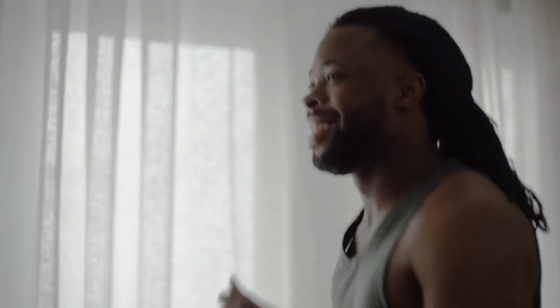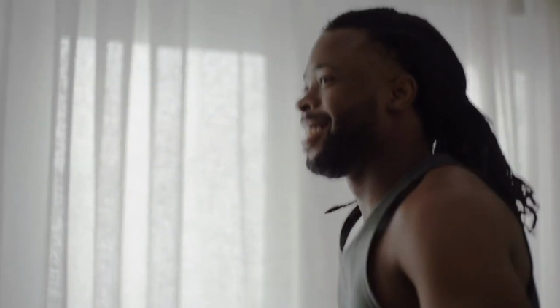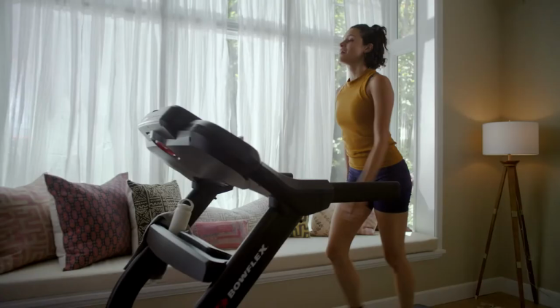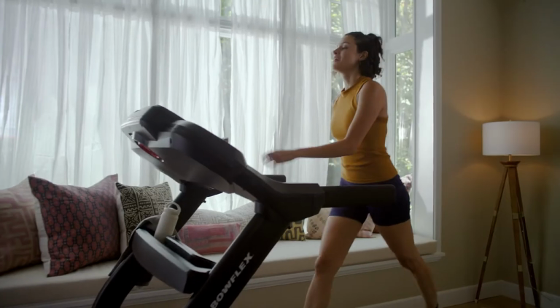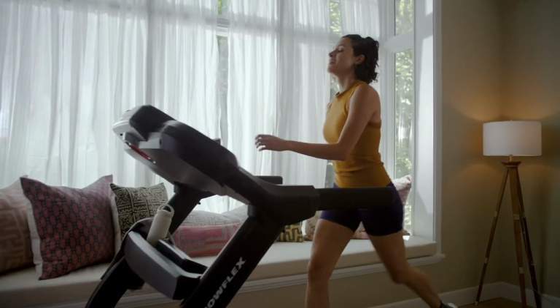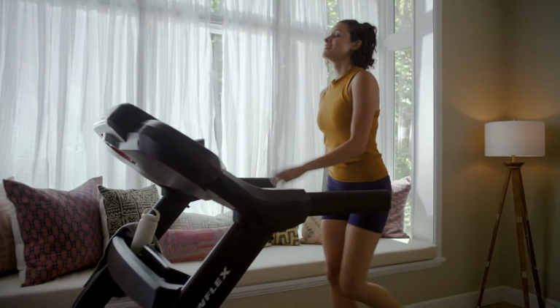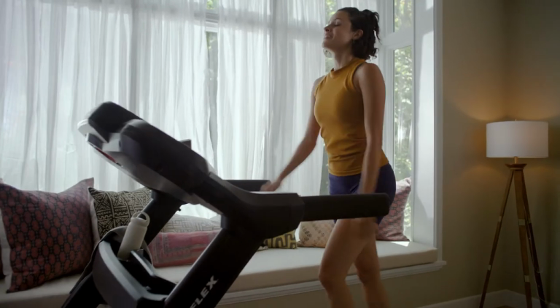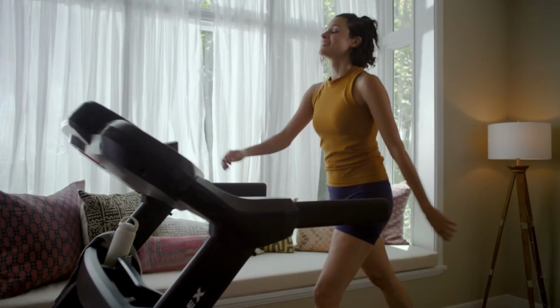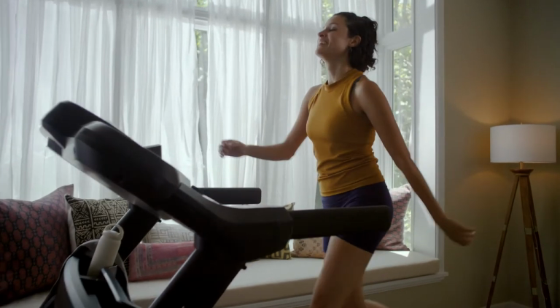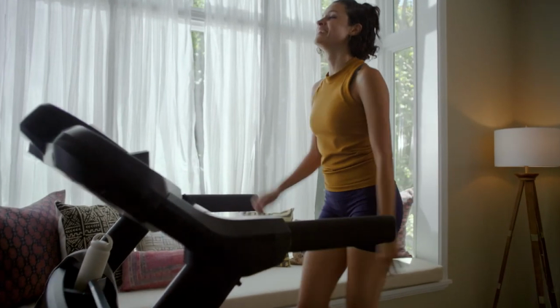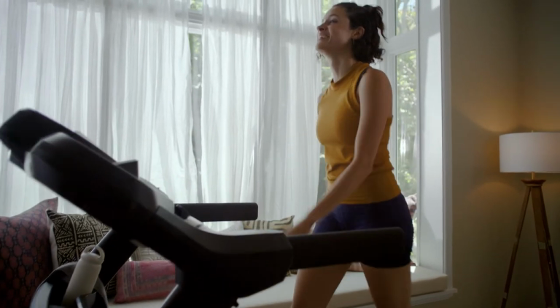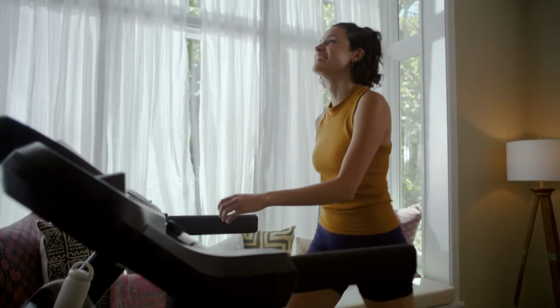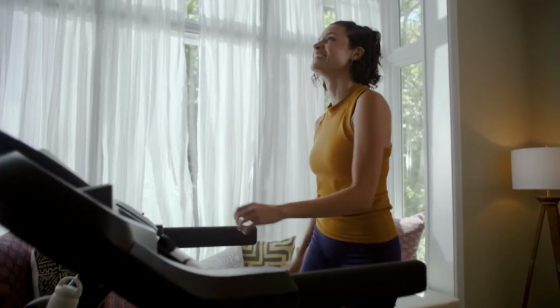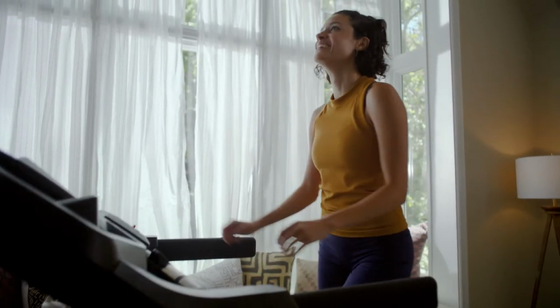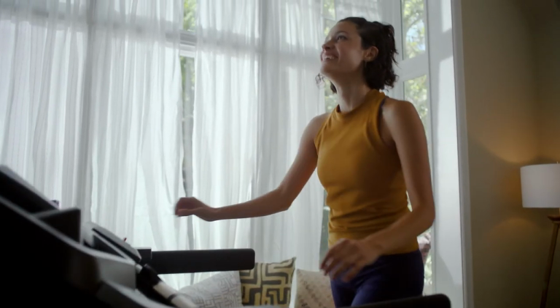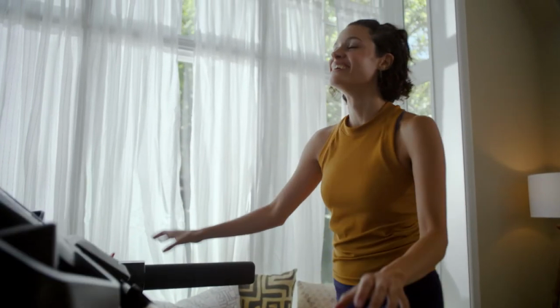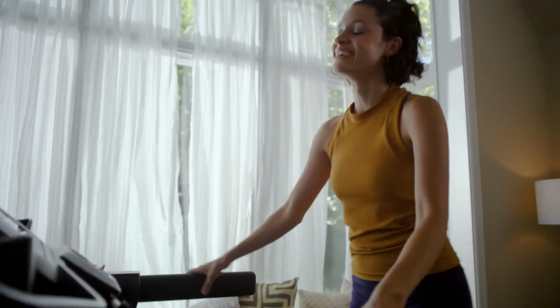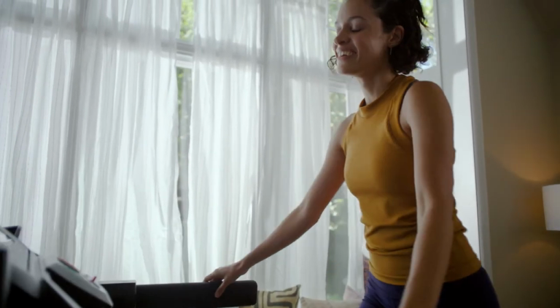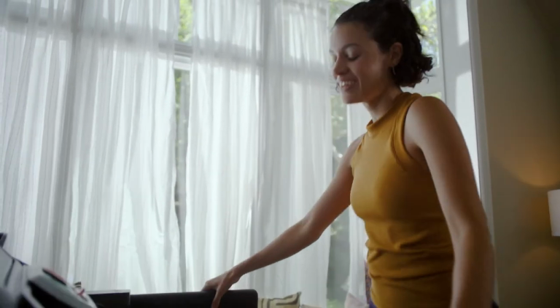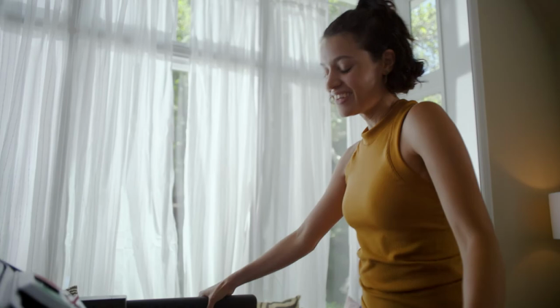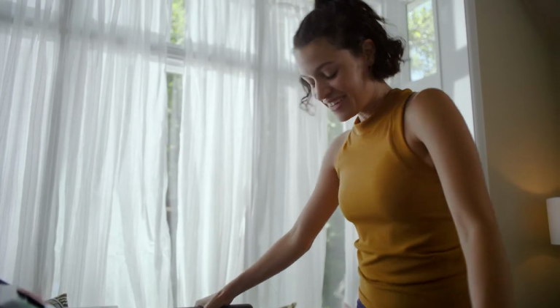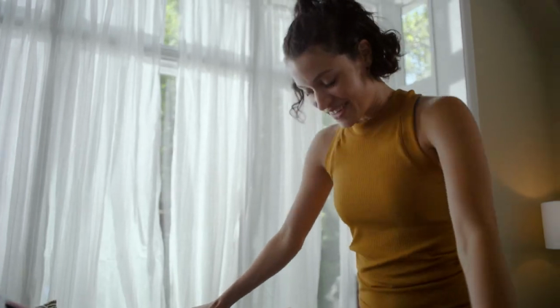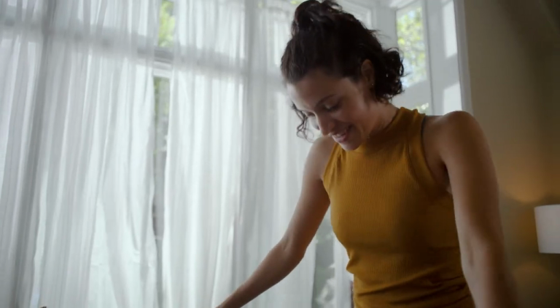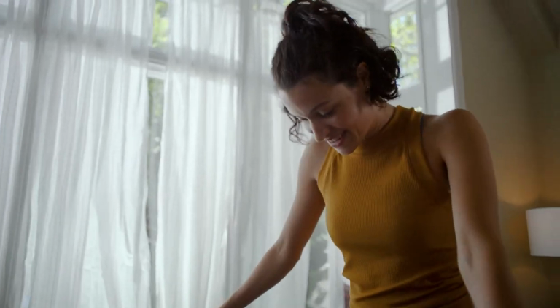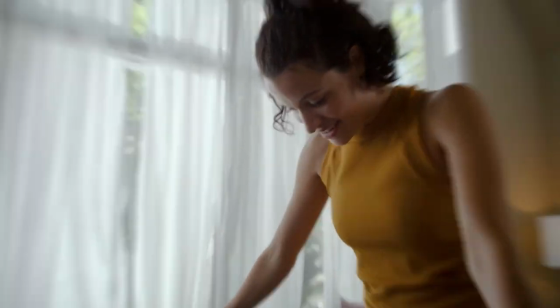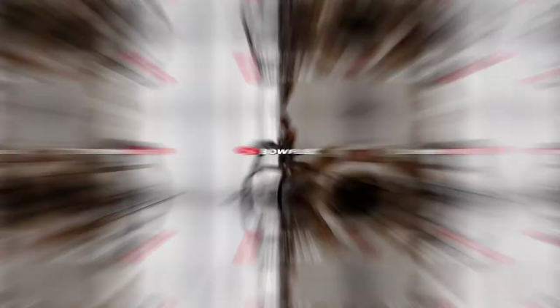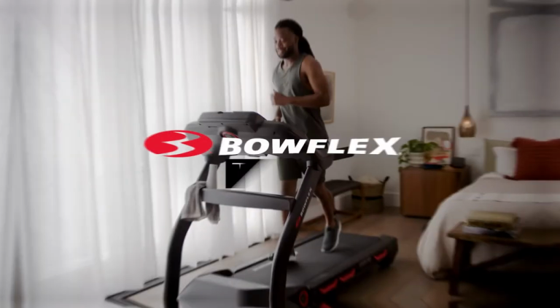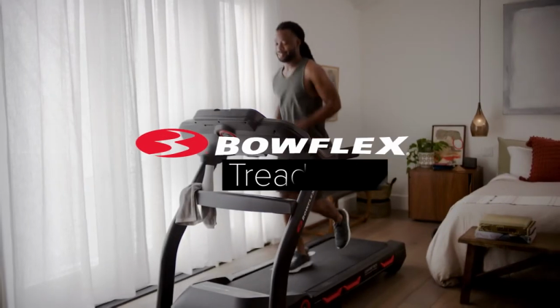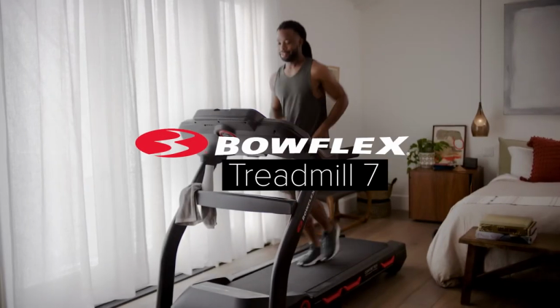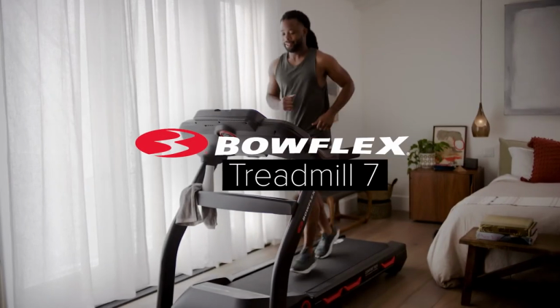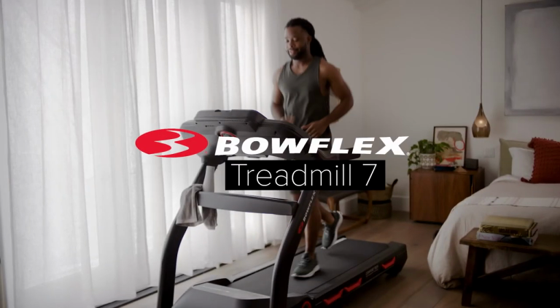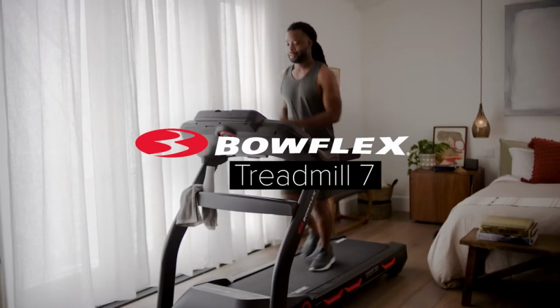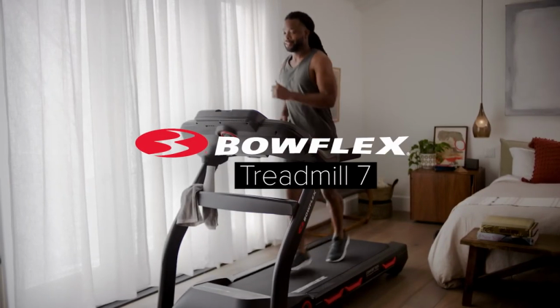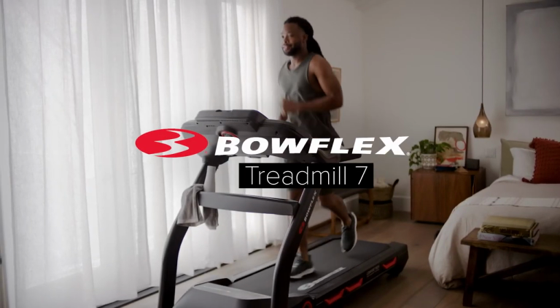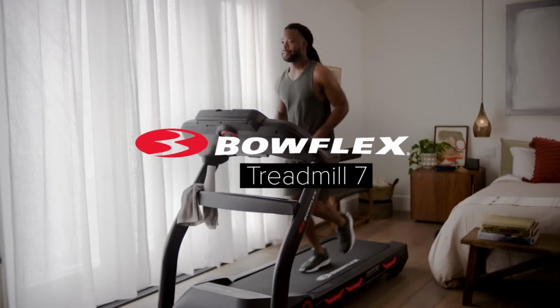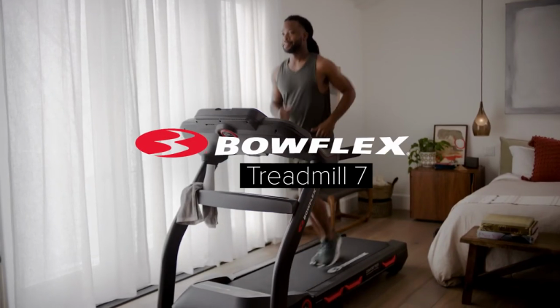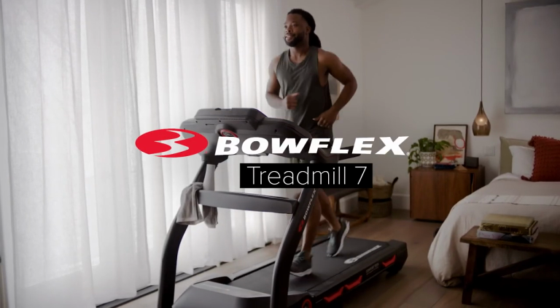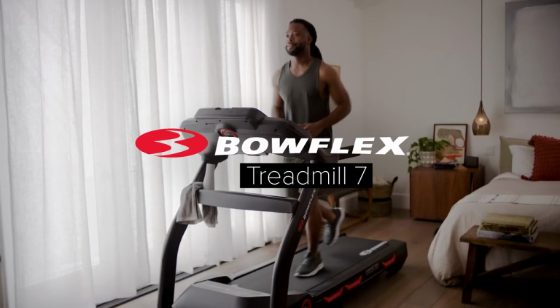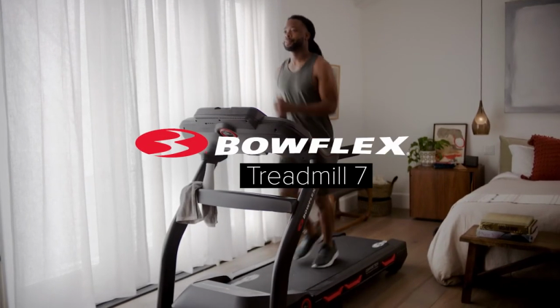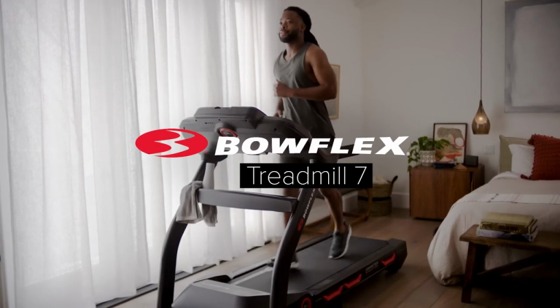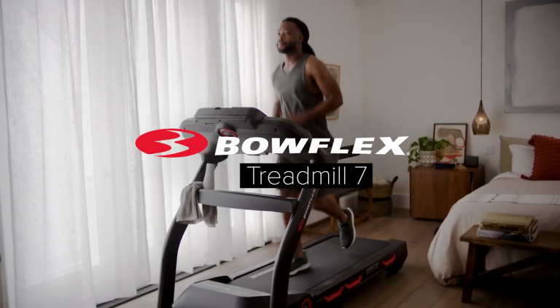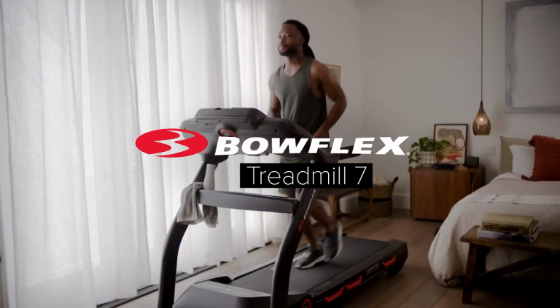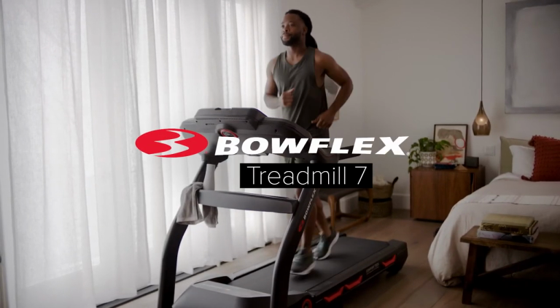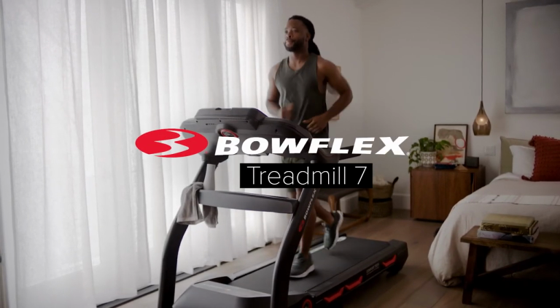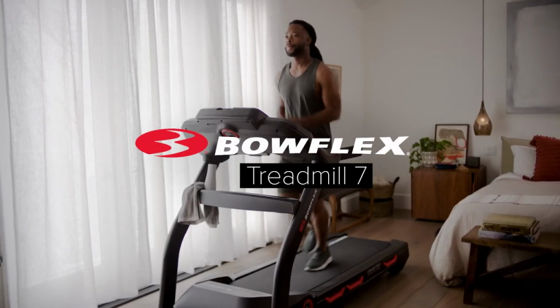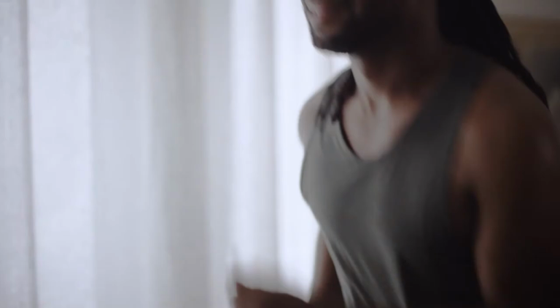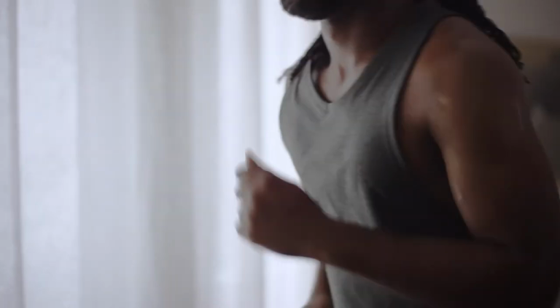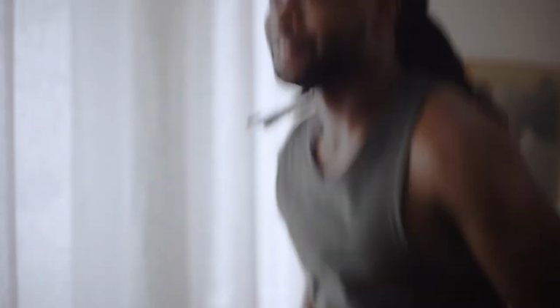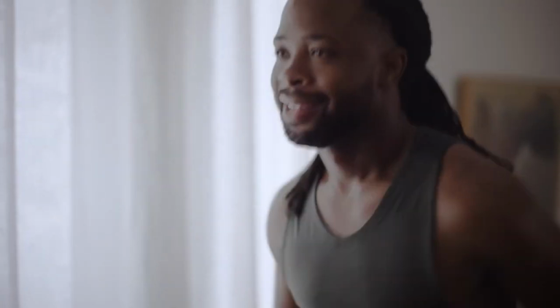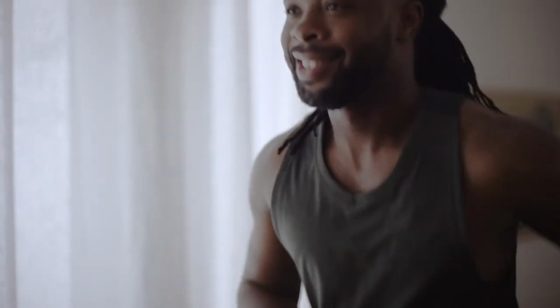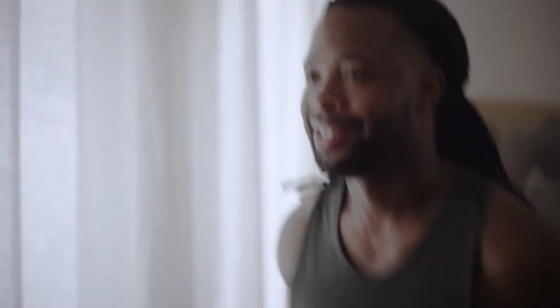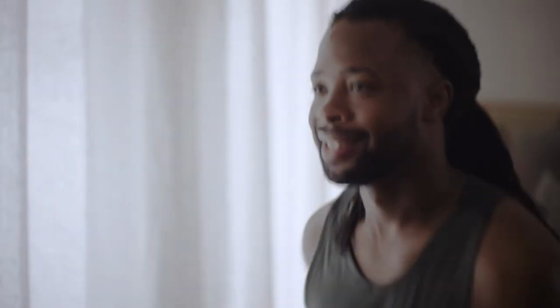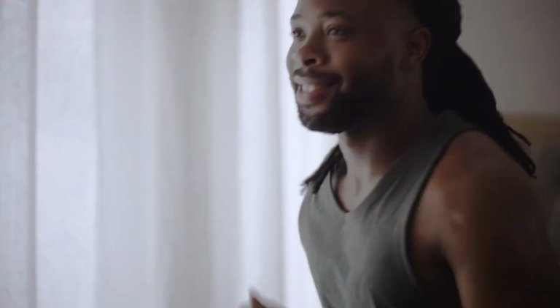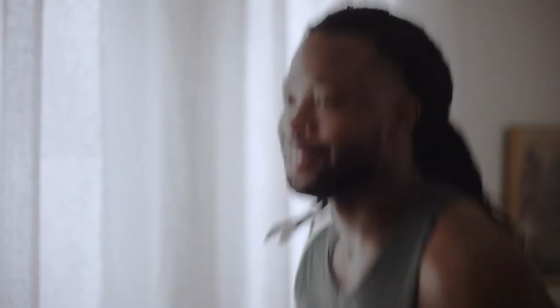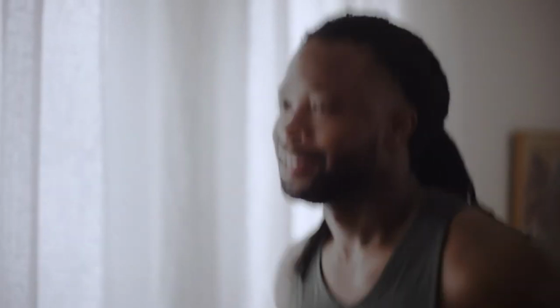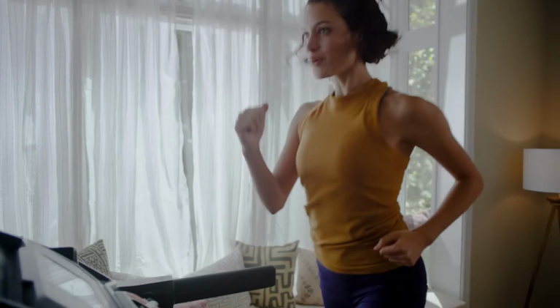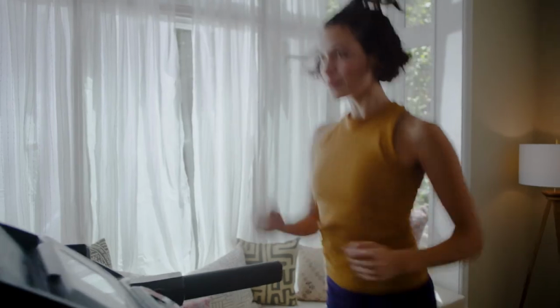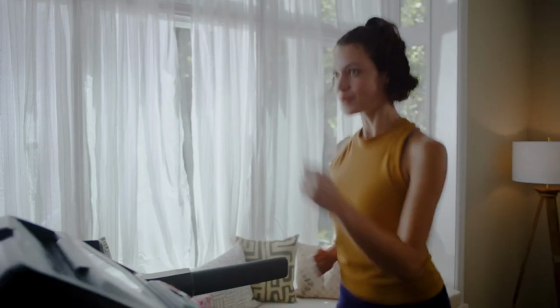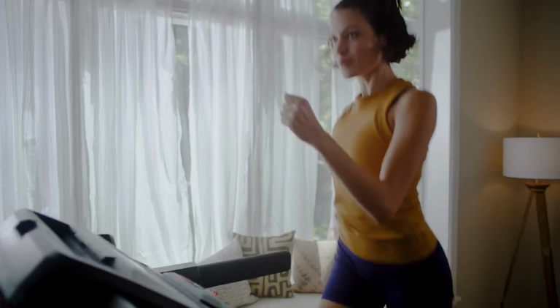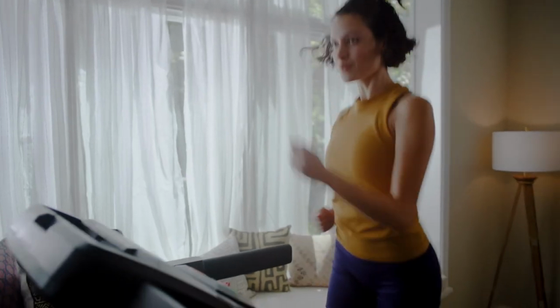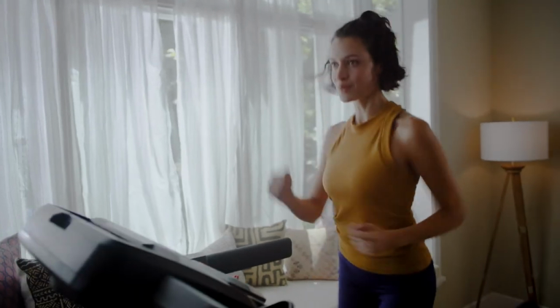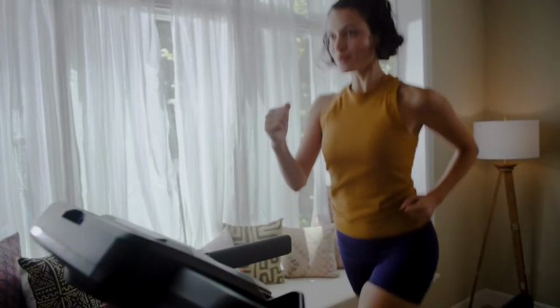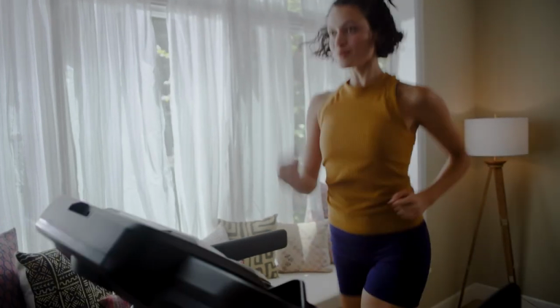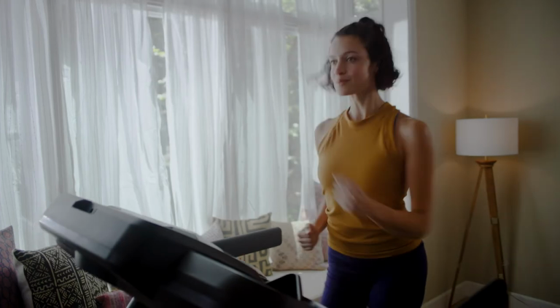With connectivity, variety, and personalized workouts at your fingertips, you'll have everything you need to reach success. The Bowflex Treadmill 7 — it's a runner's high you won't want to miss.